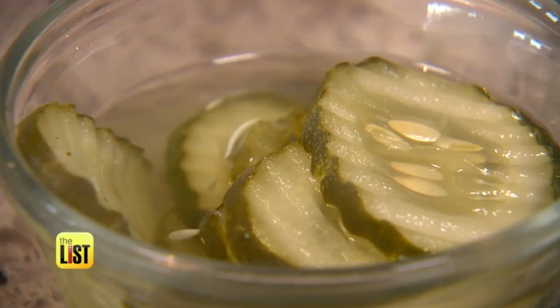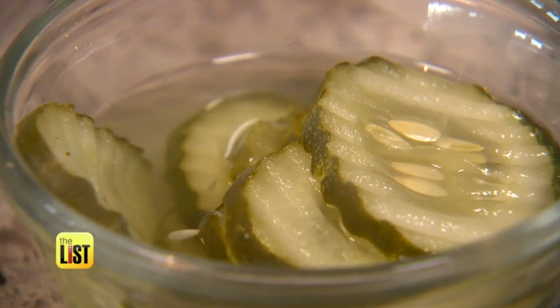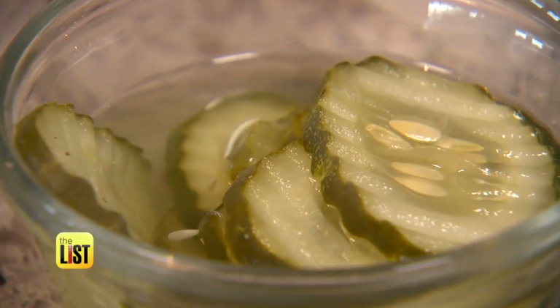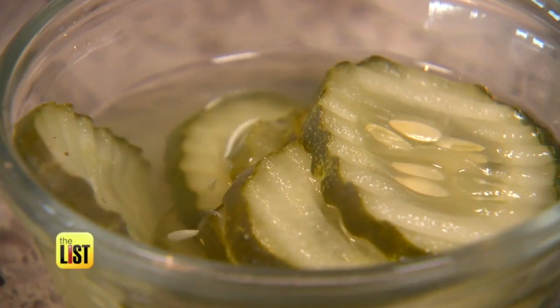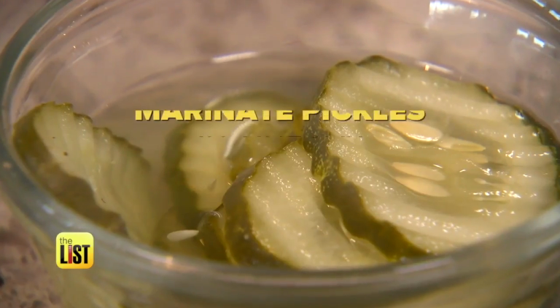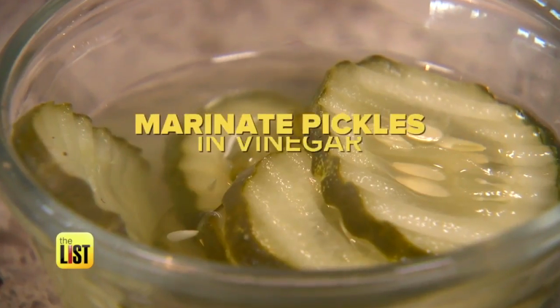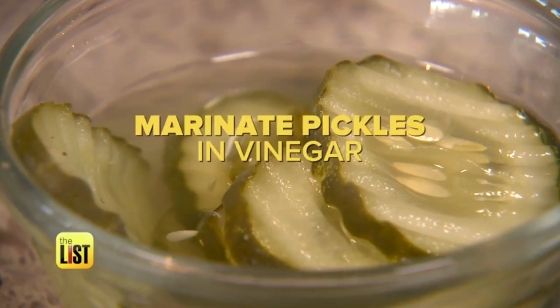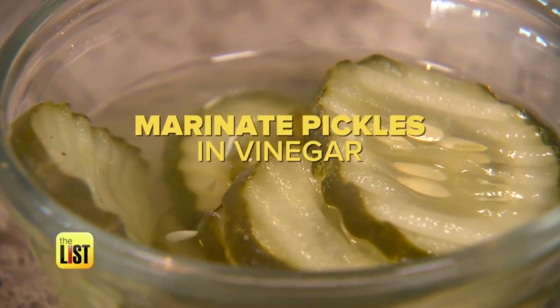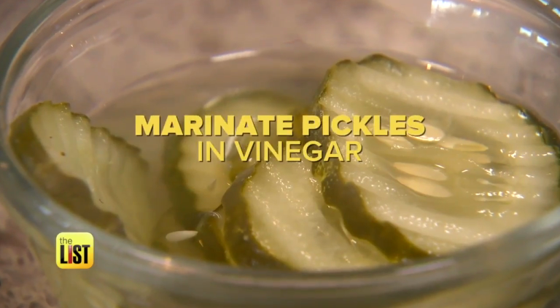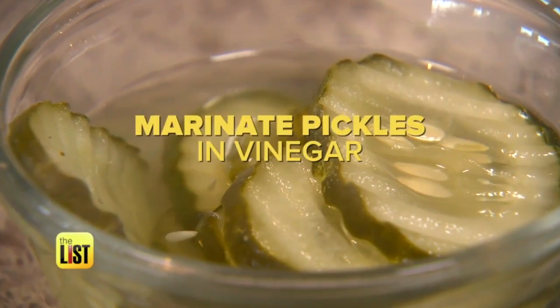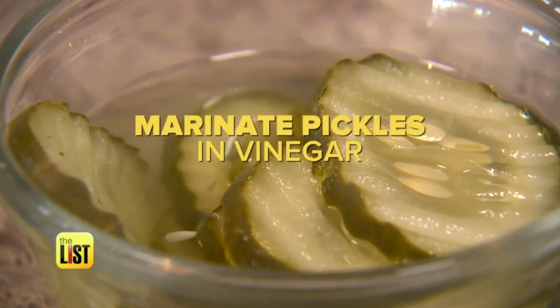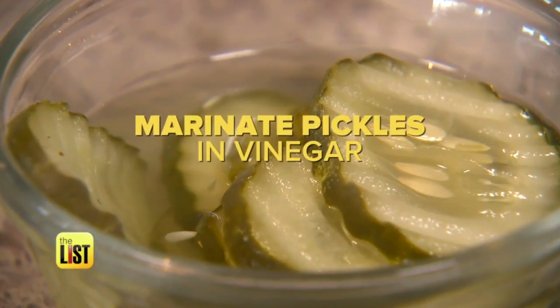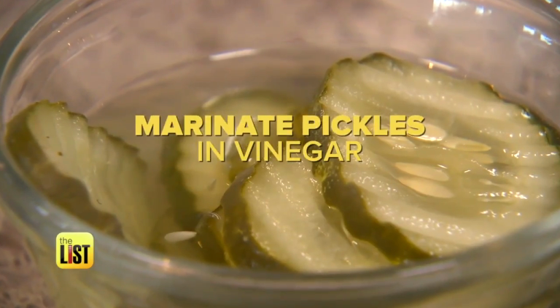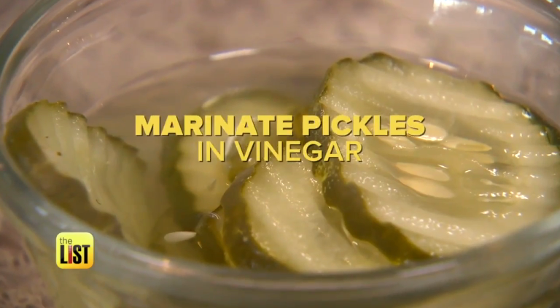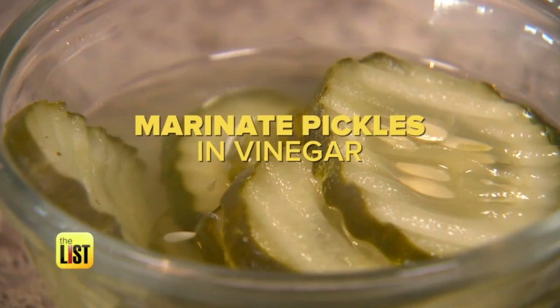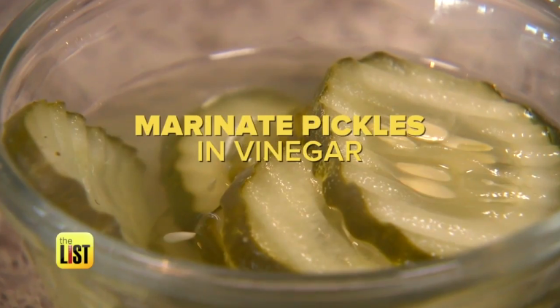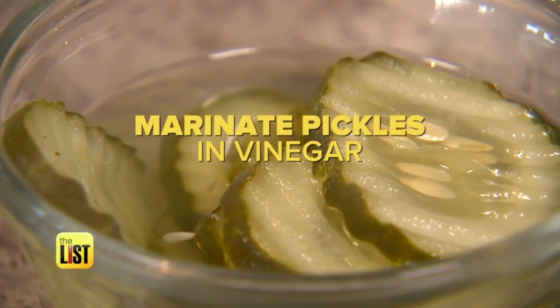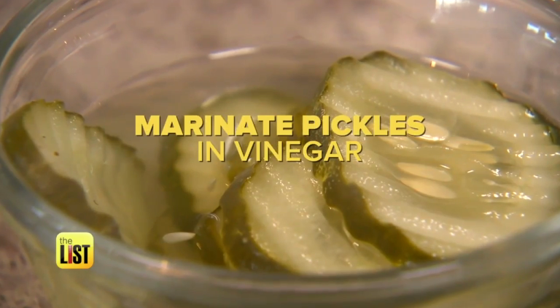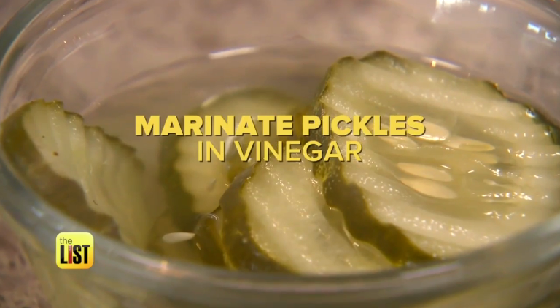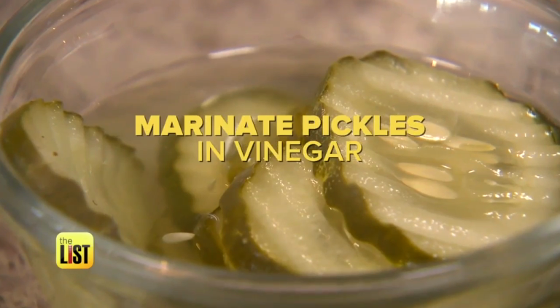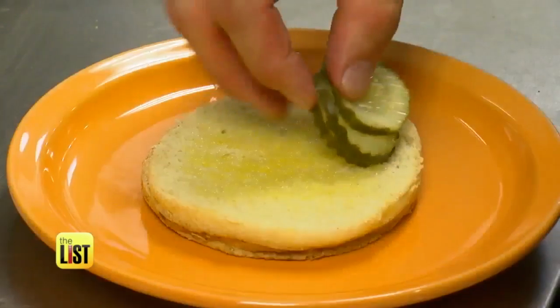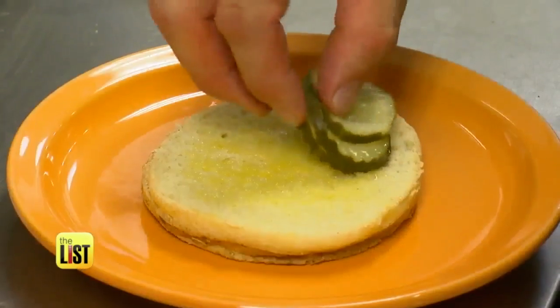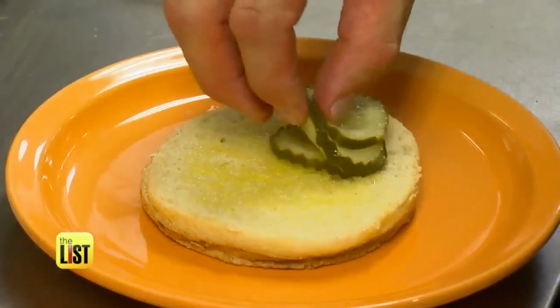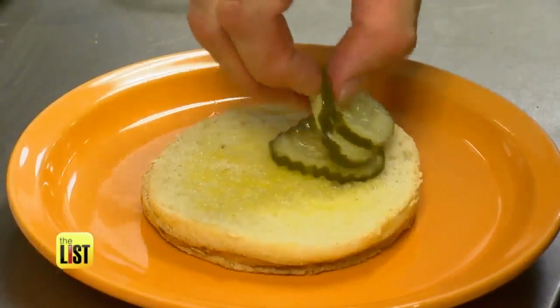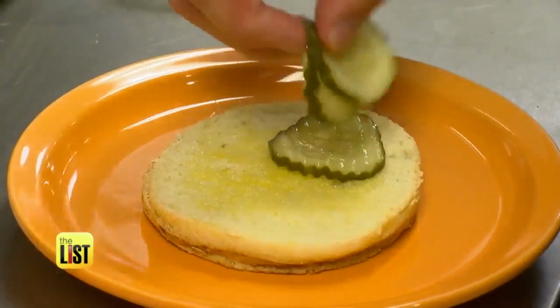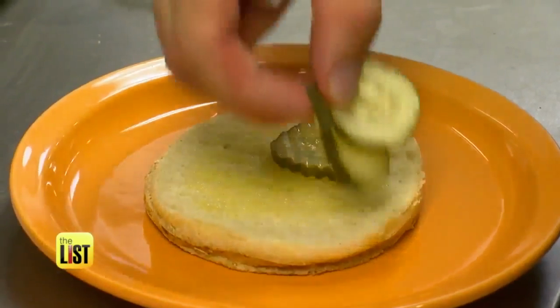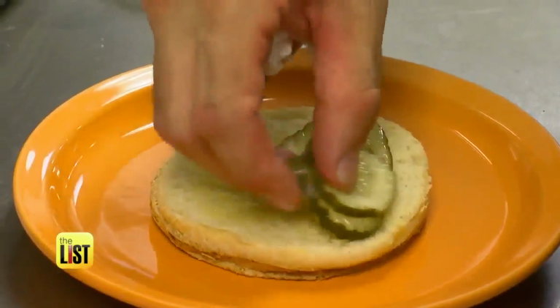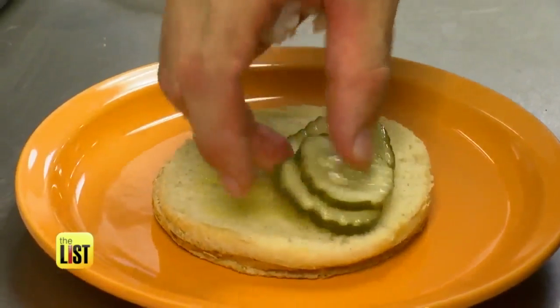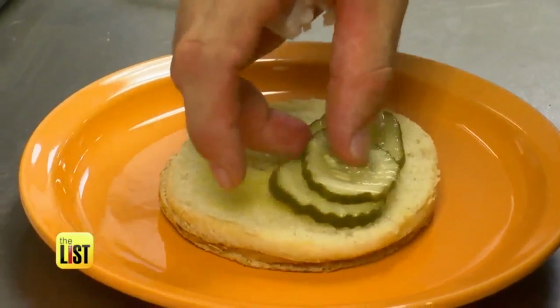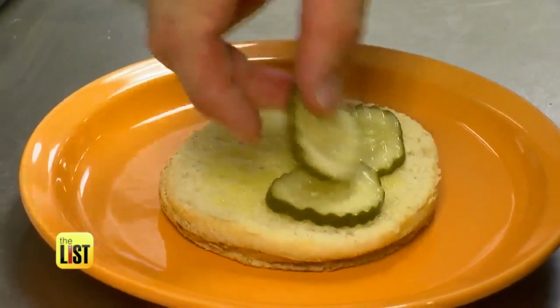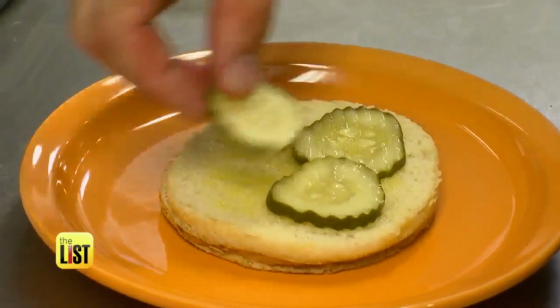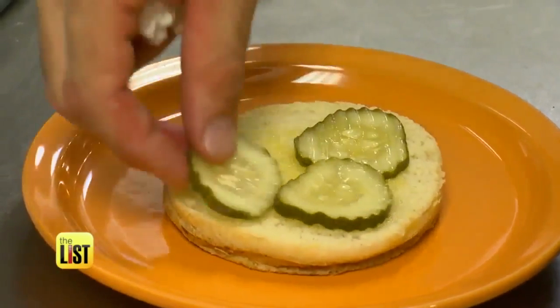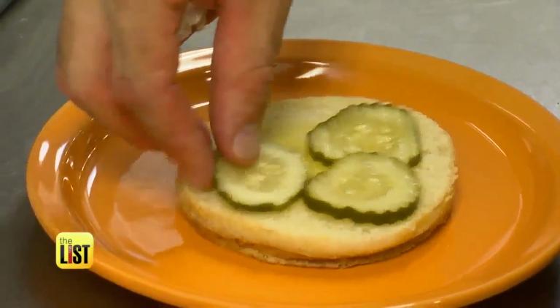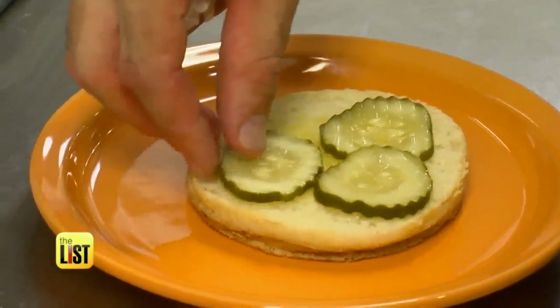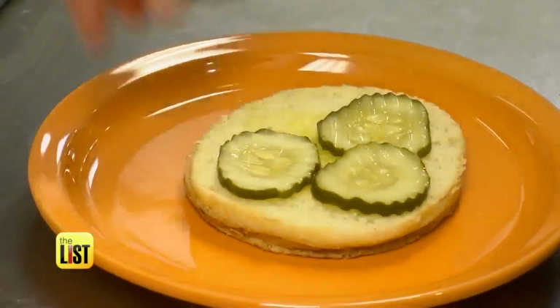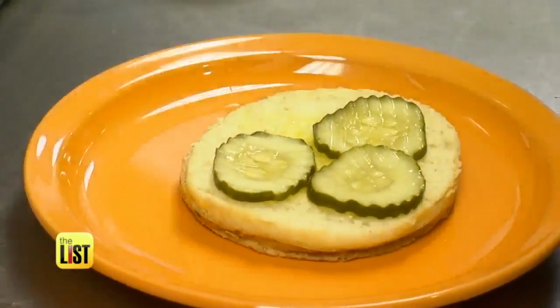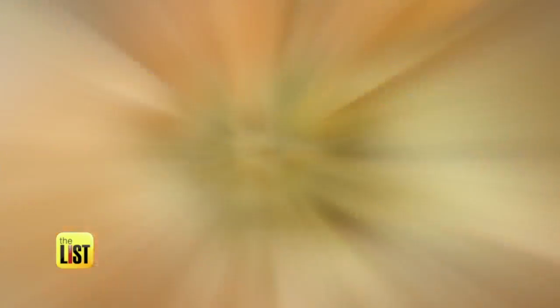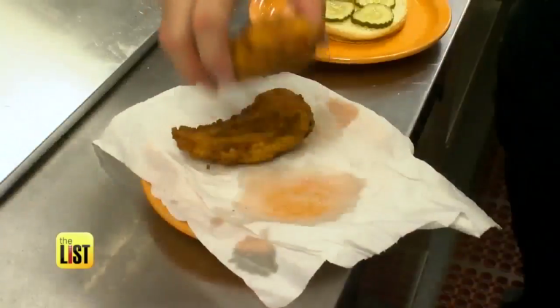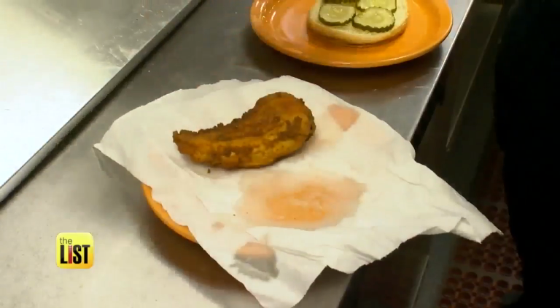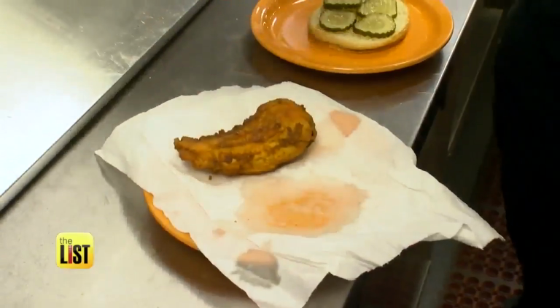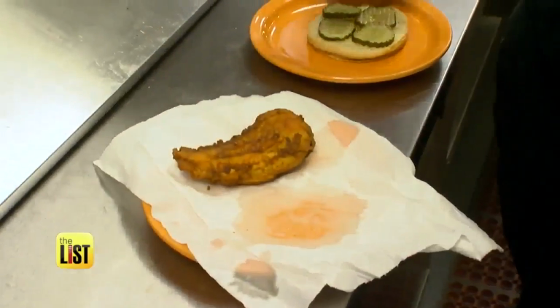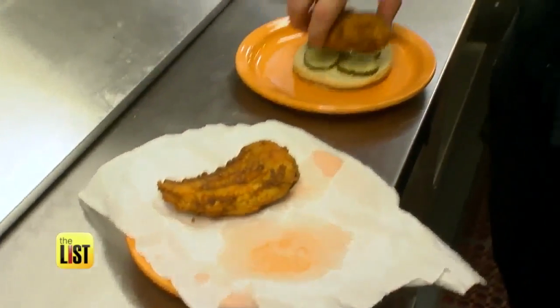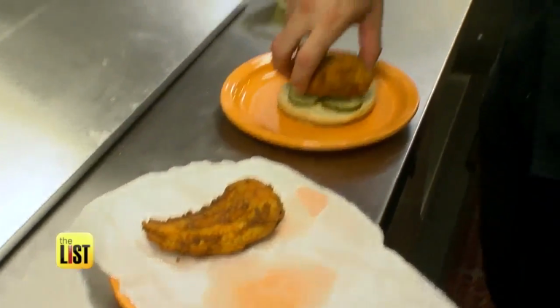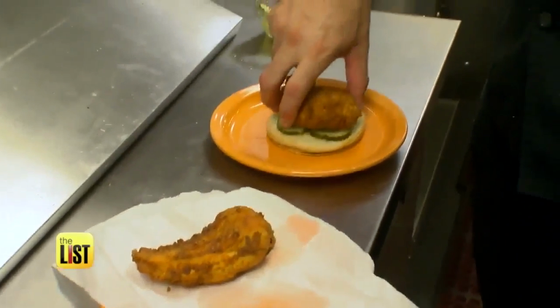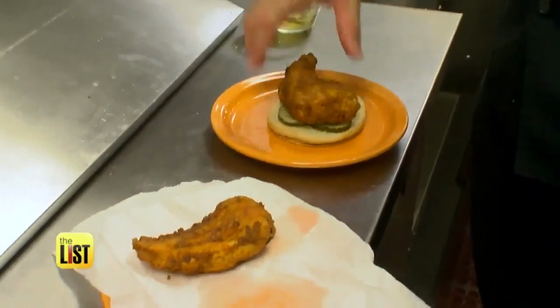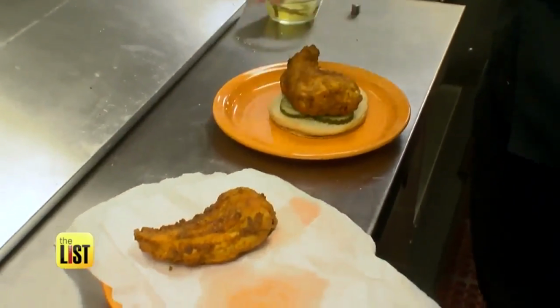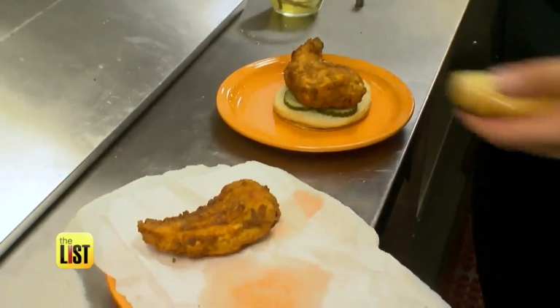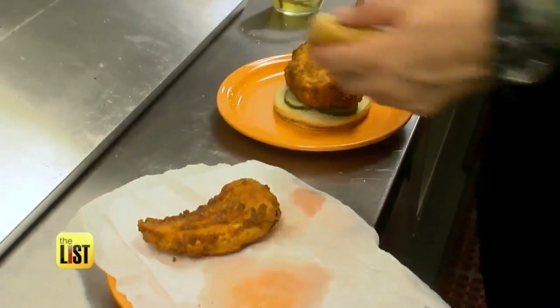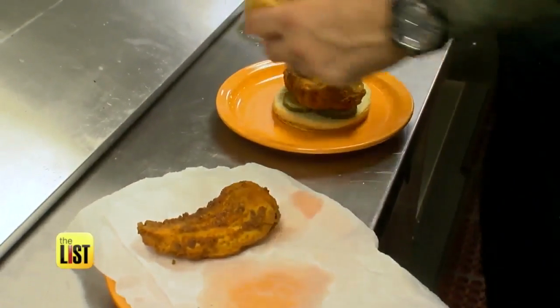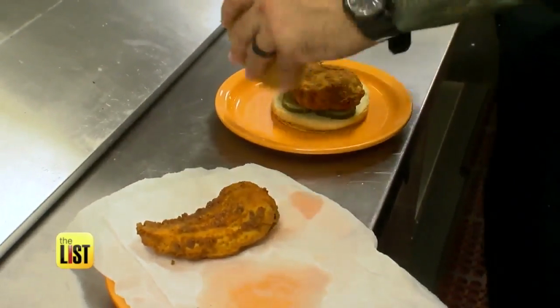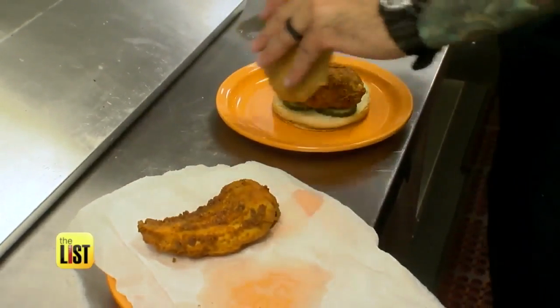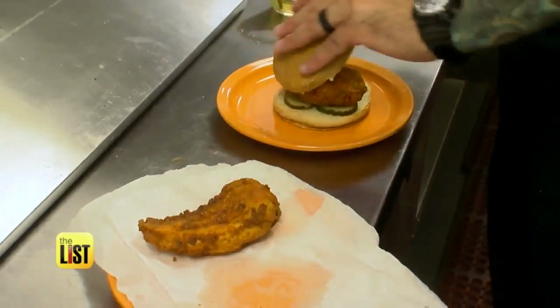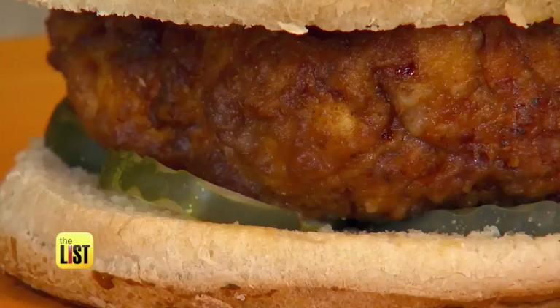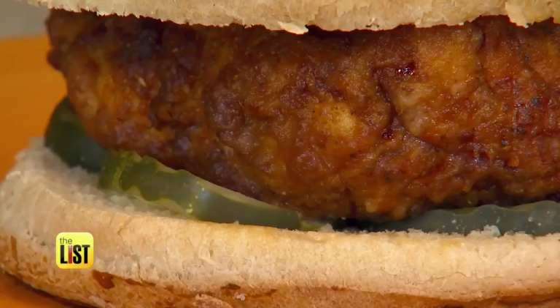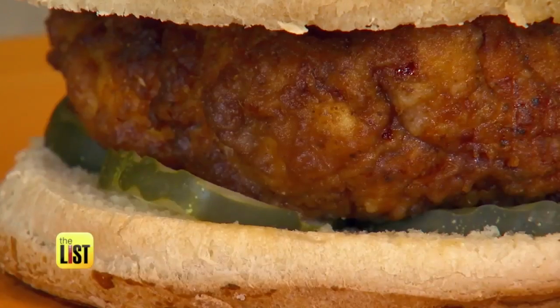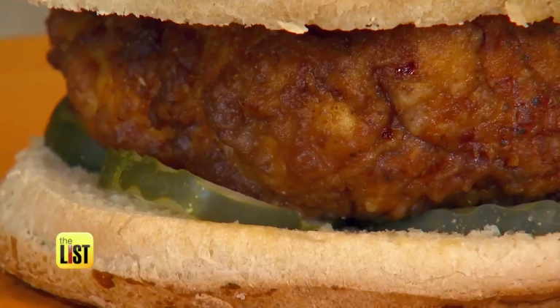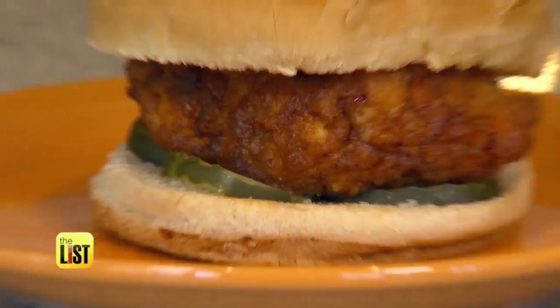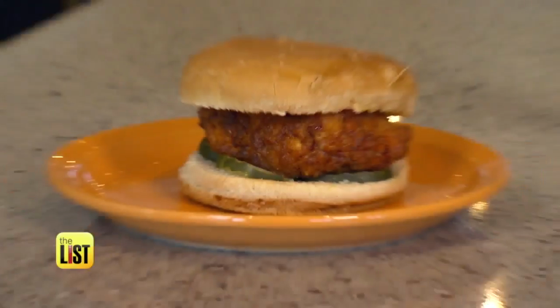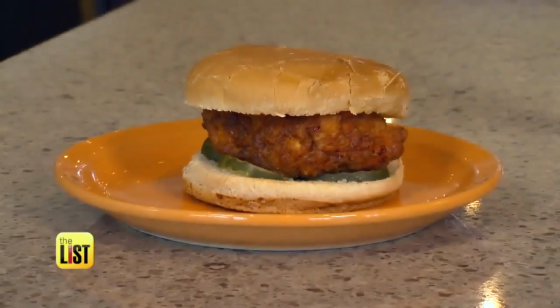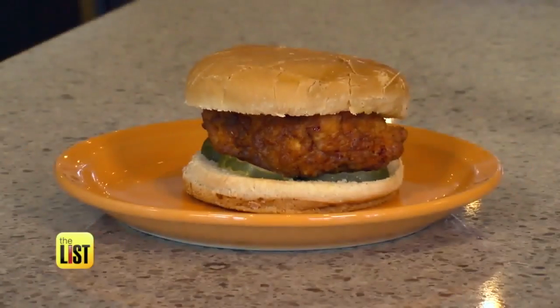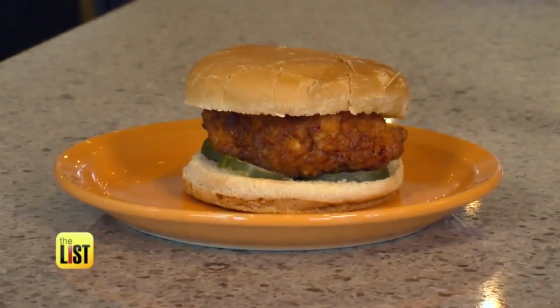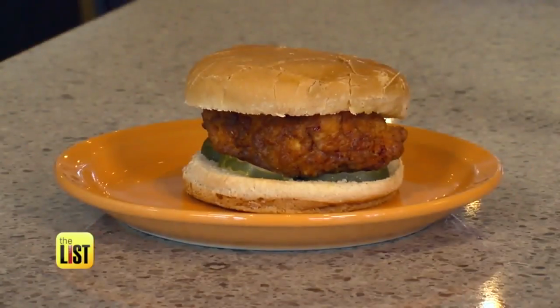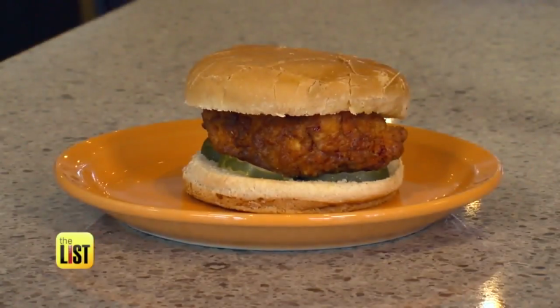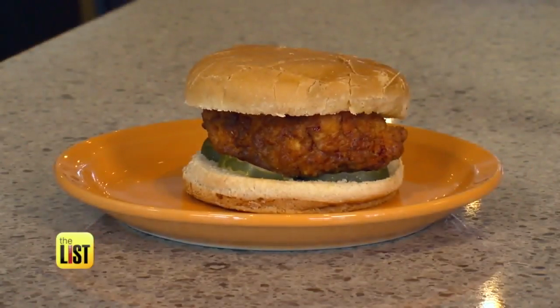And for a real treat, marinate the pickles in vinegar to add some tanginess, giving you that classic Chick-fil-A sandwich of chicken, pickle, and bread.